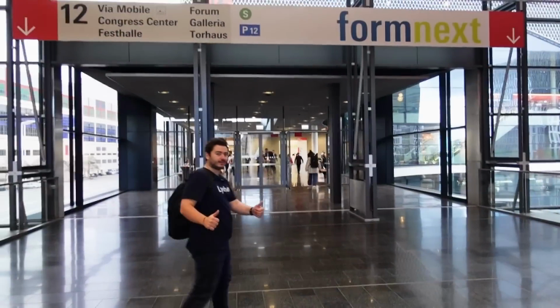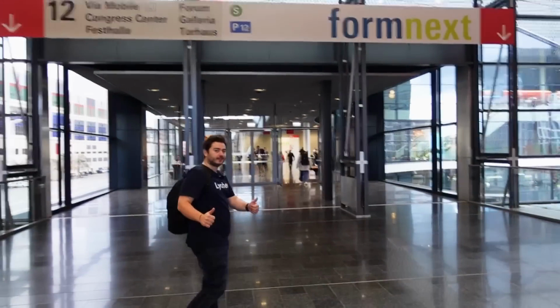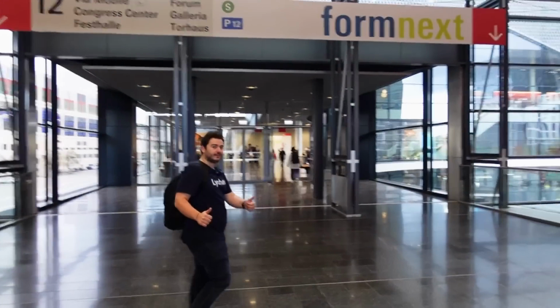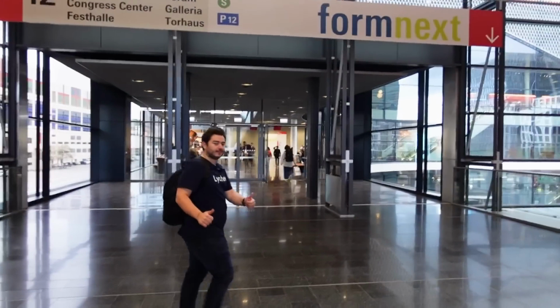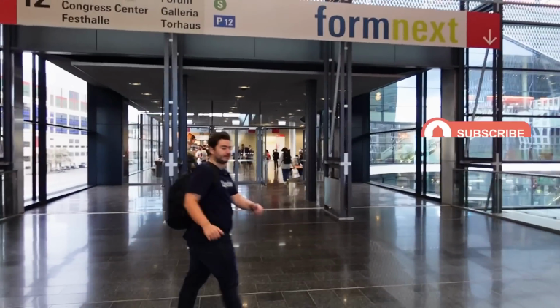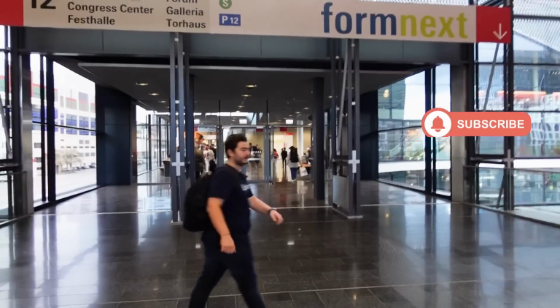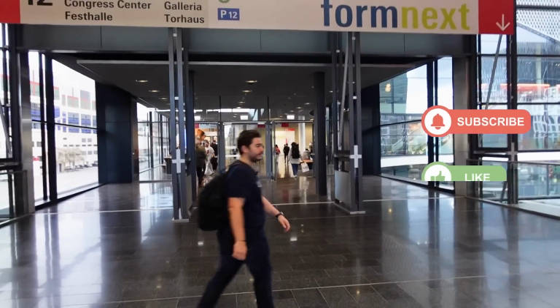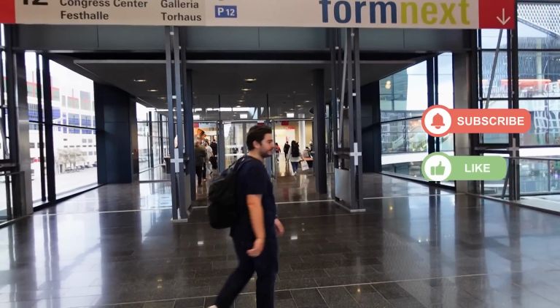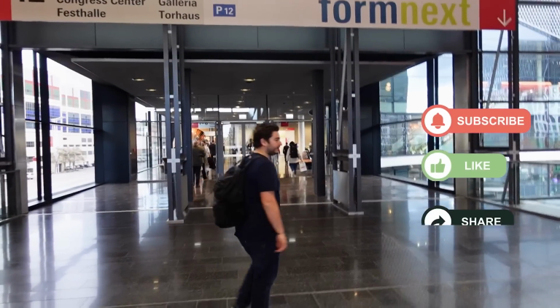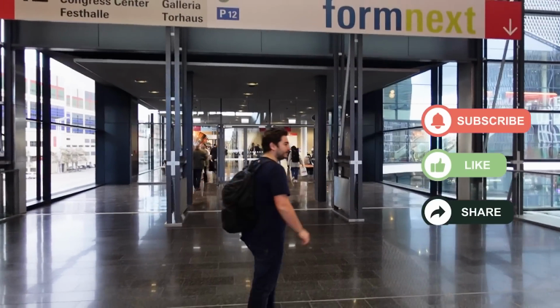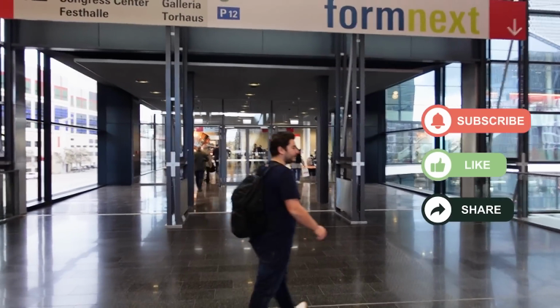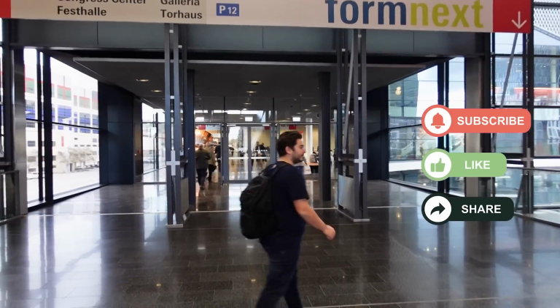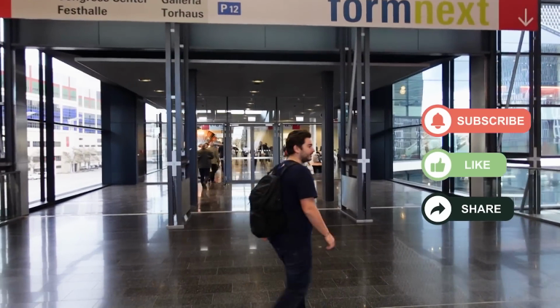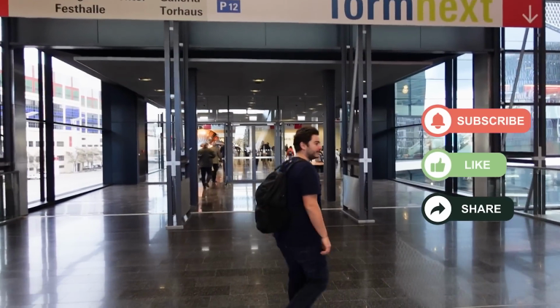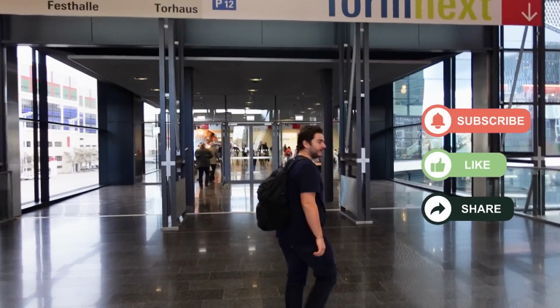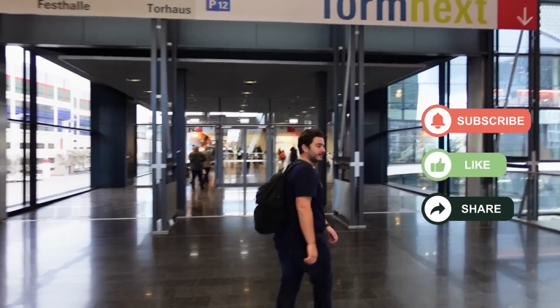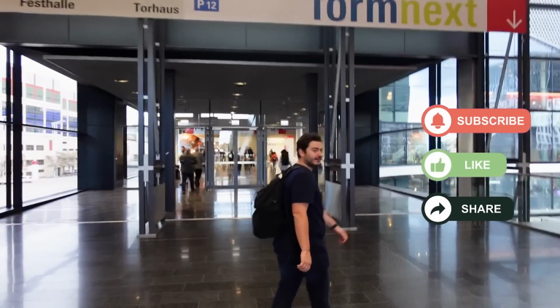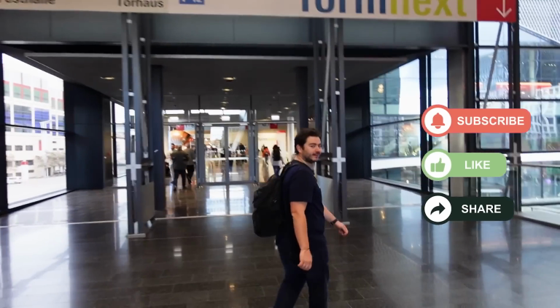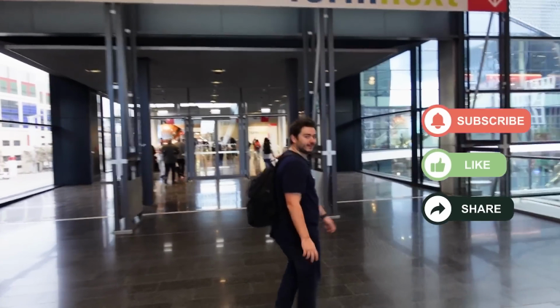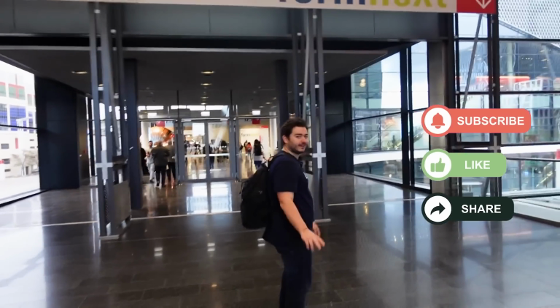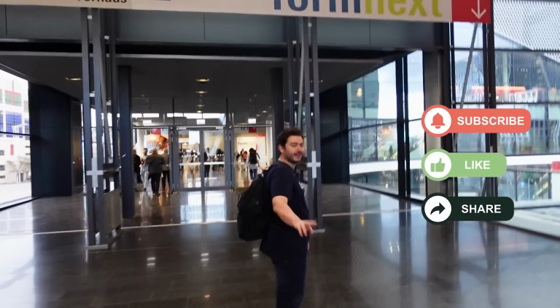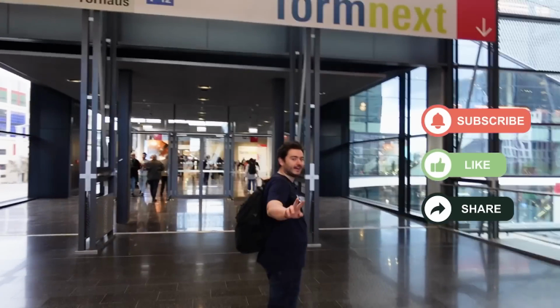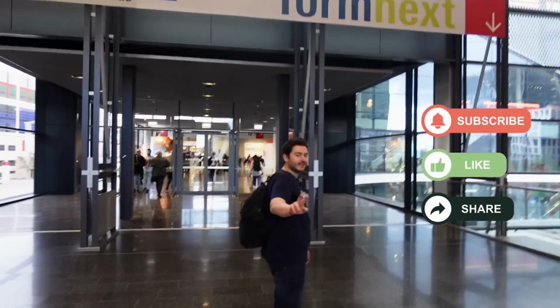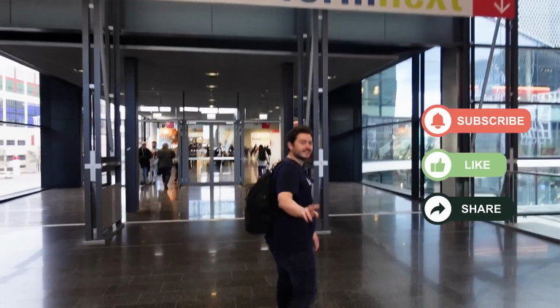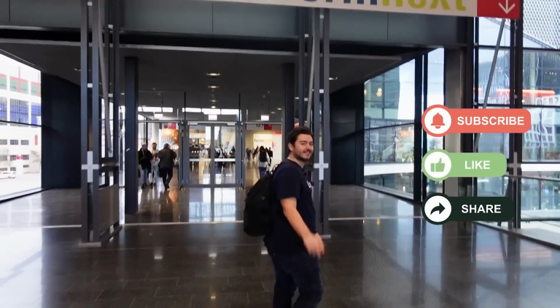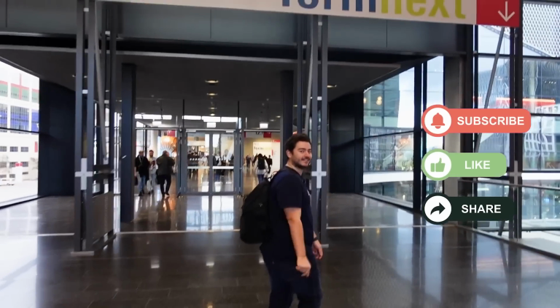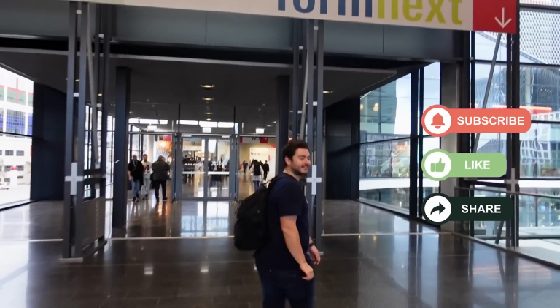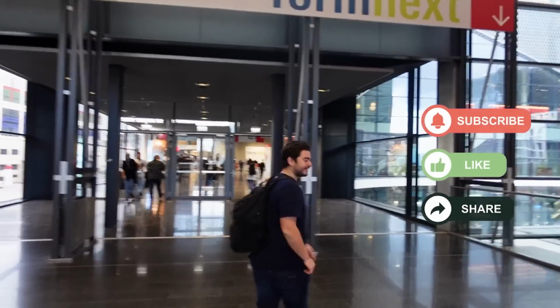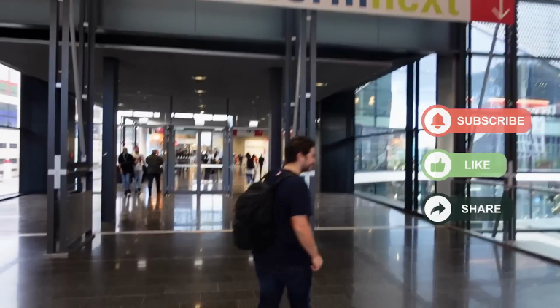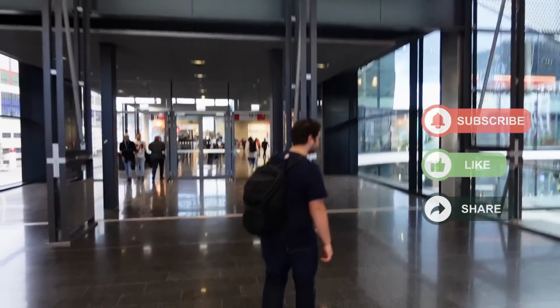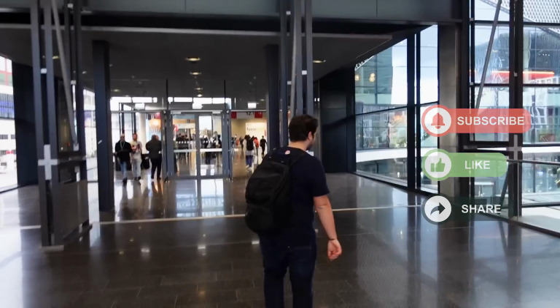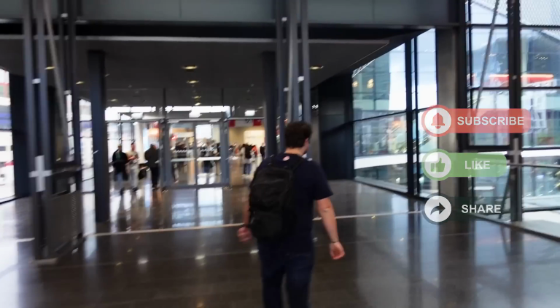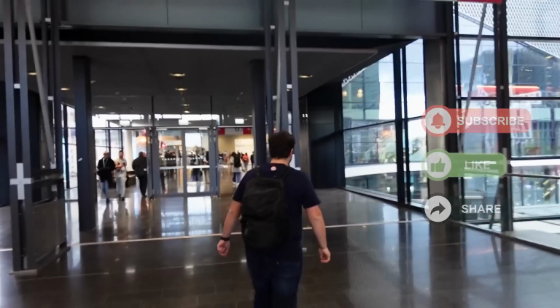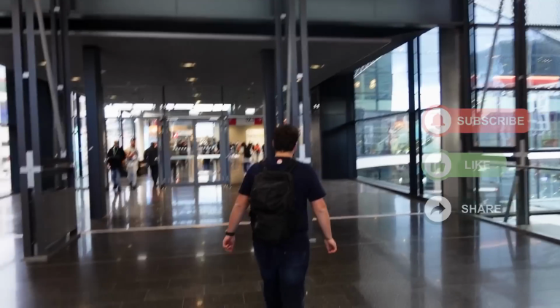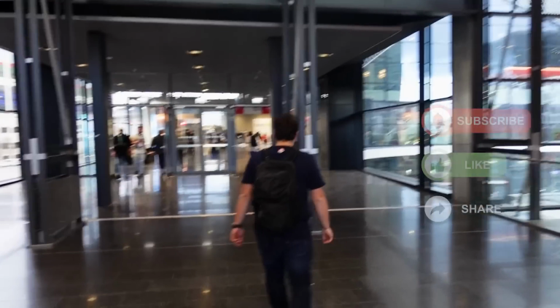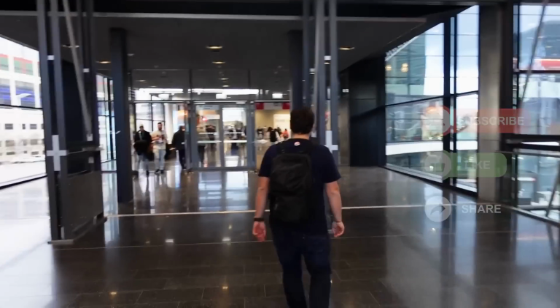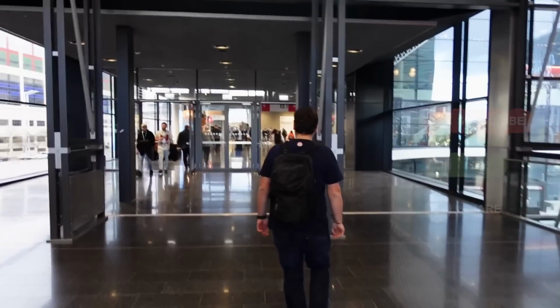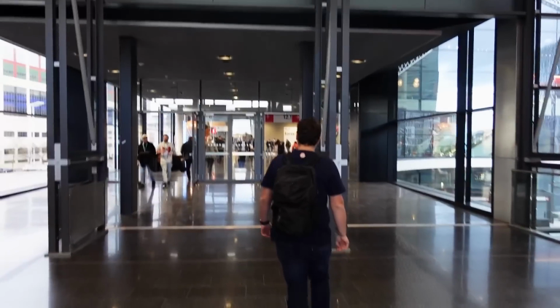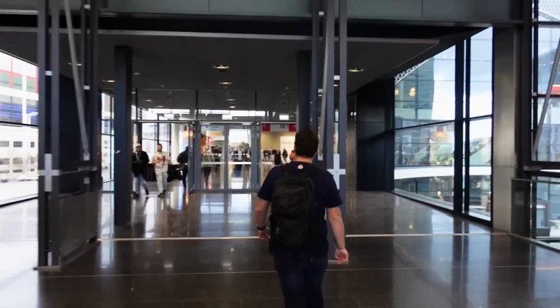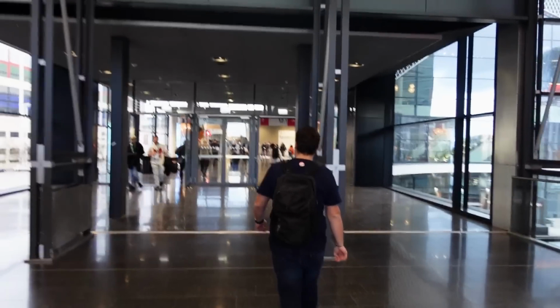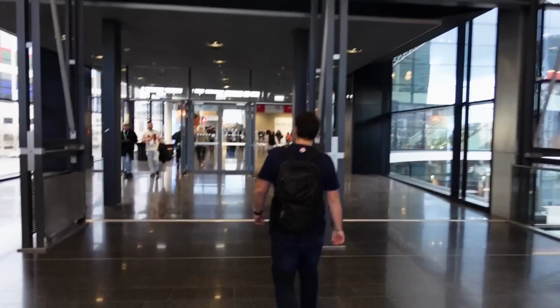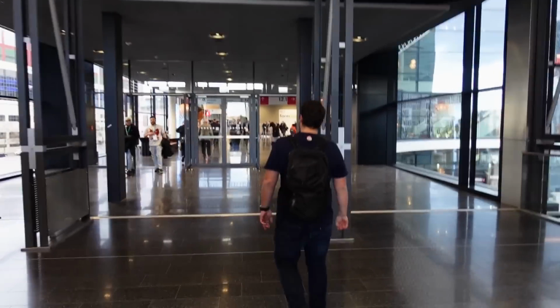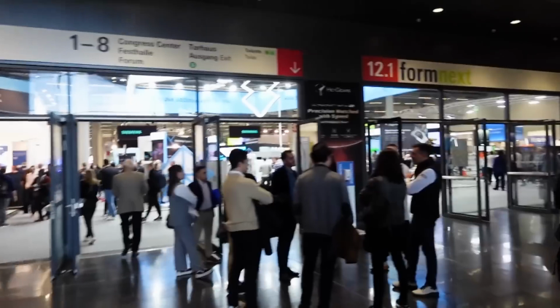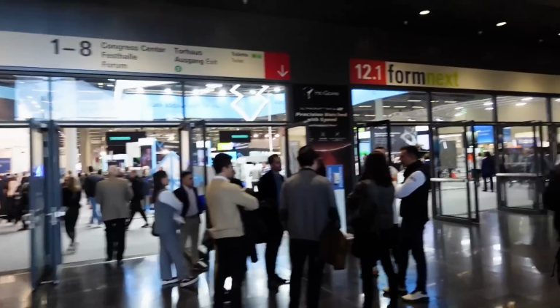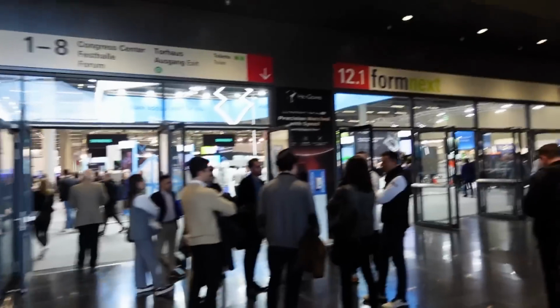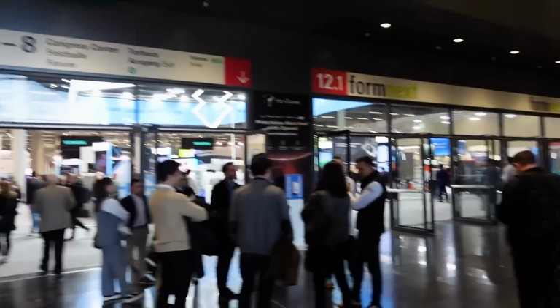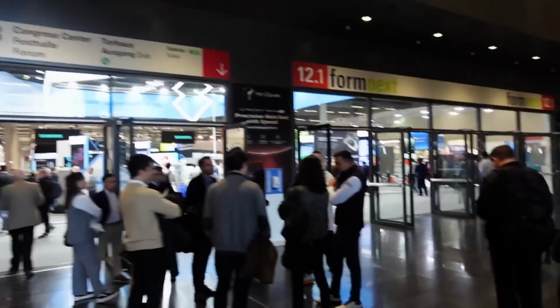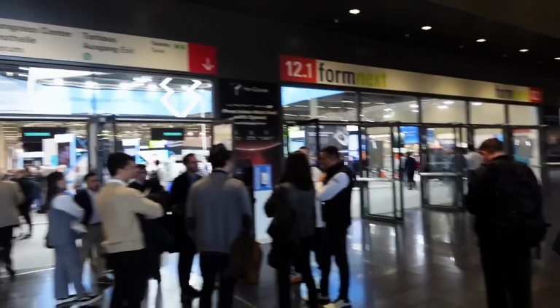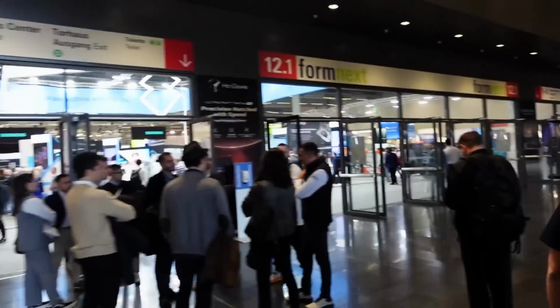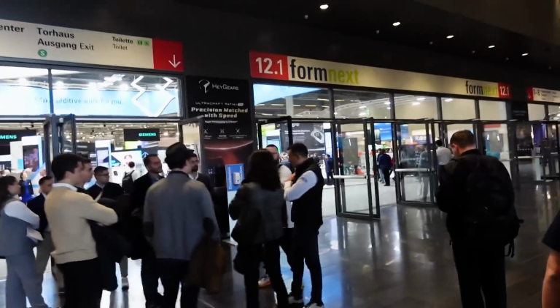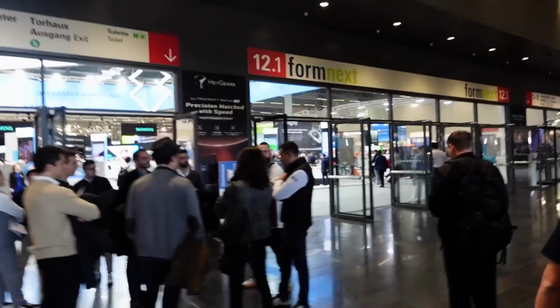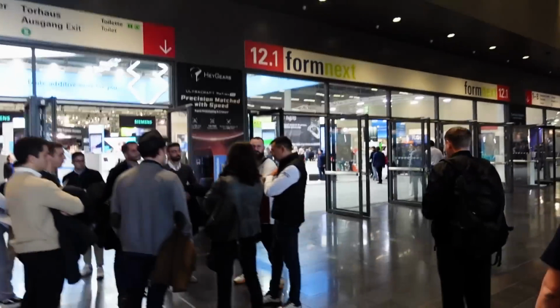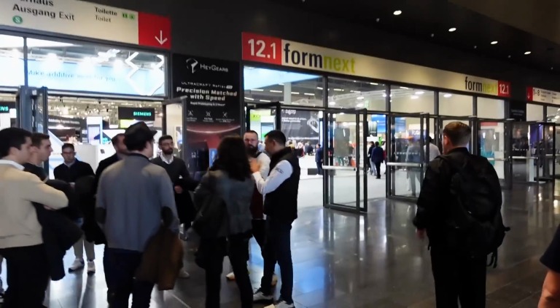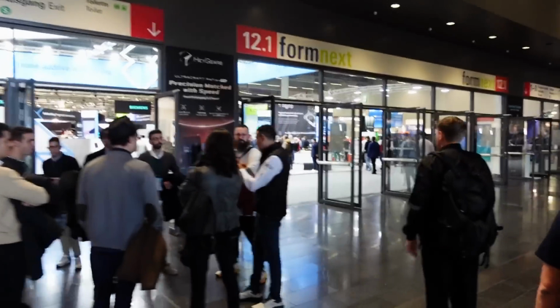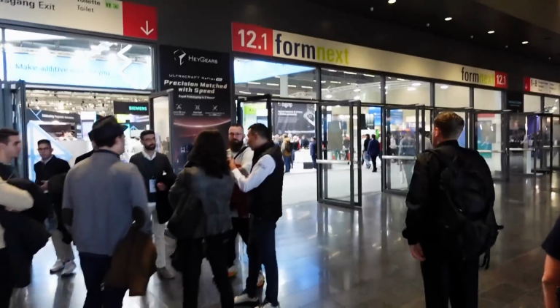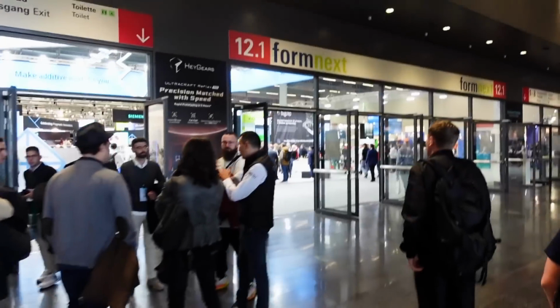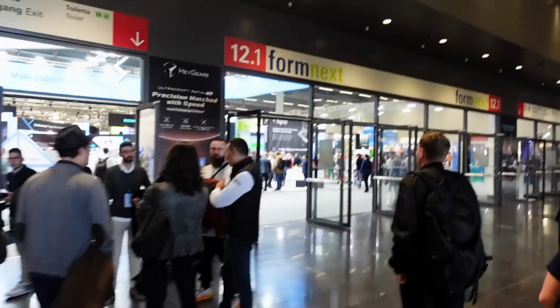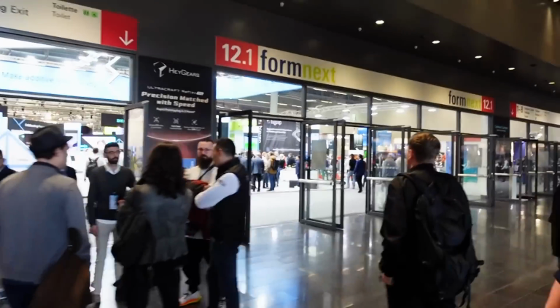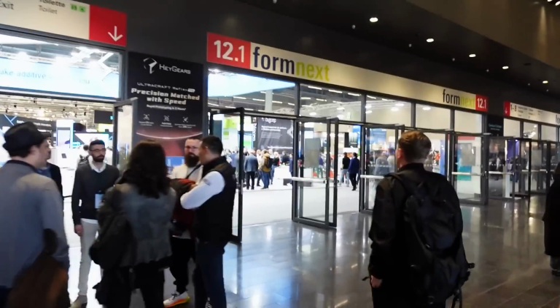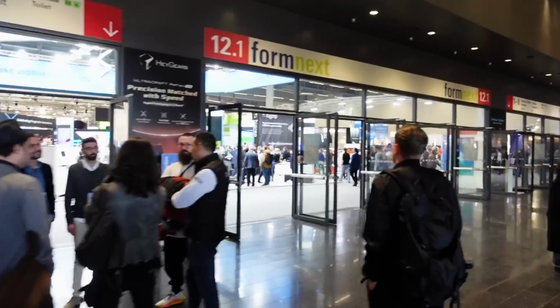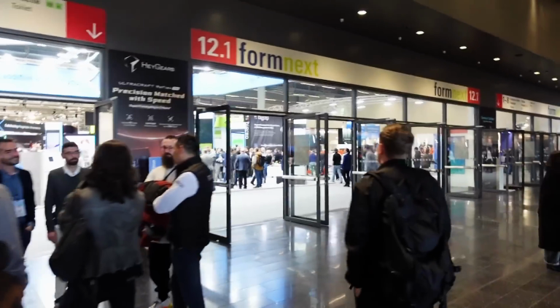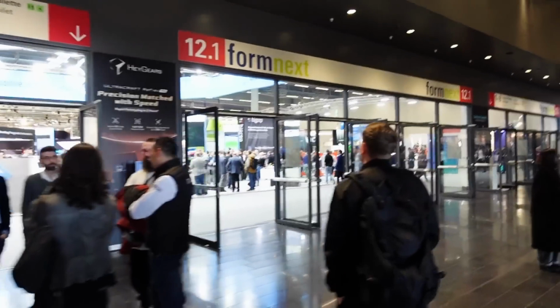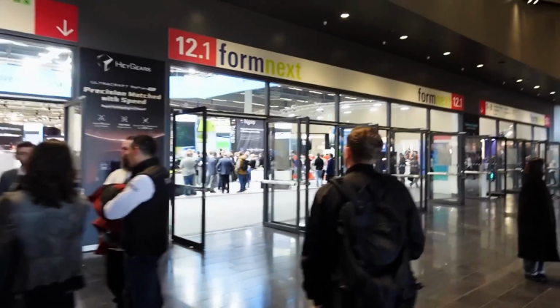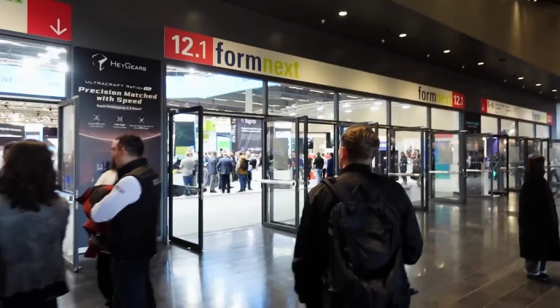Here we've got Cyril from Lychee Slicer - Head of Marketing. Here we go, it's one of the three exhibit halls.